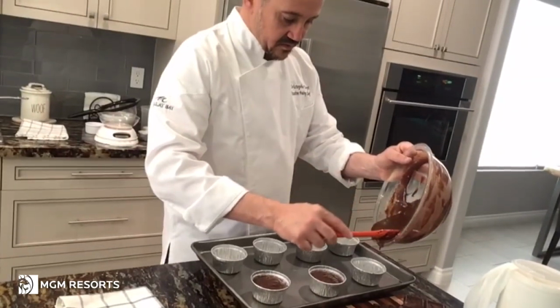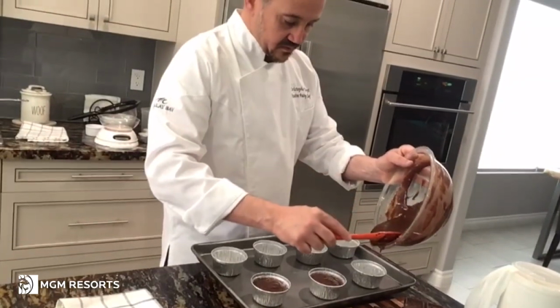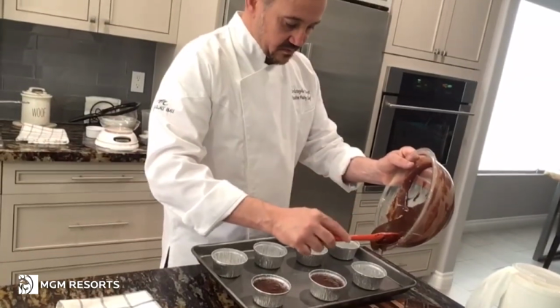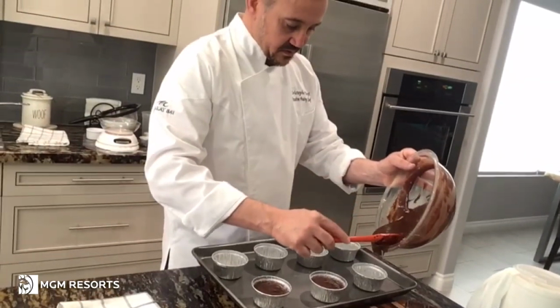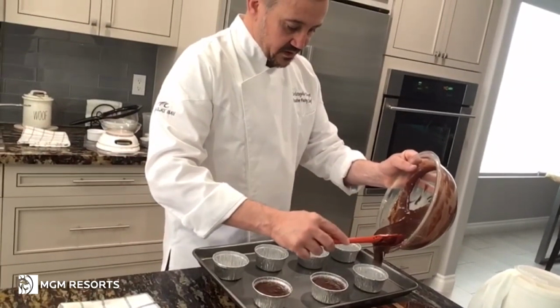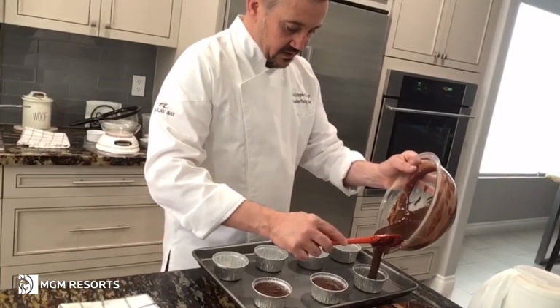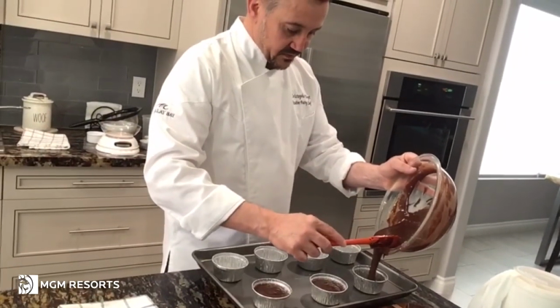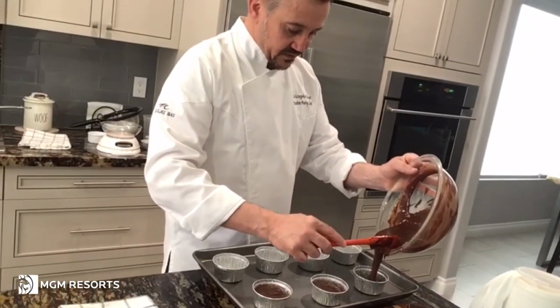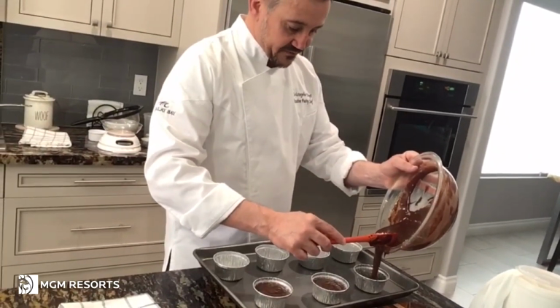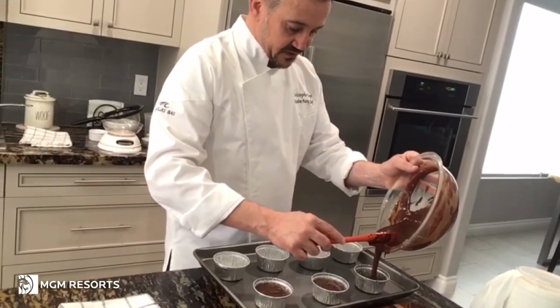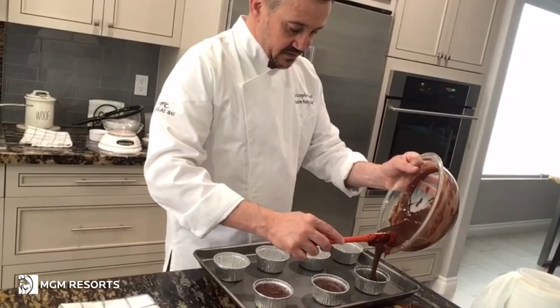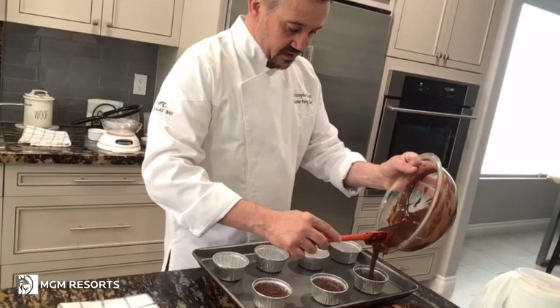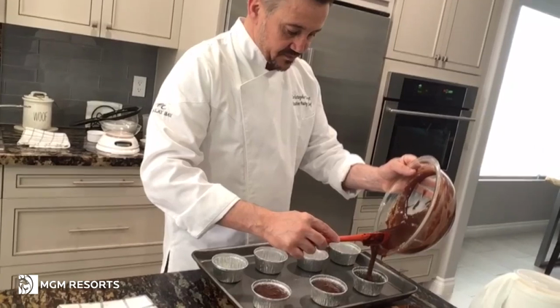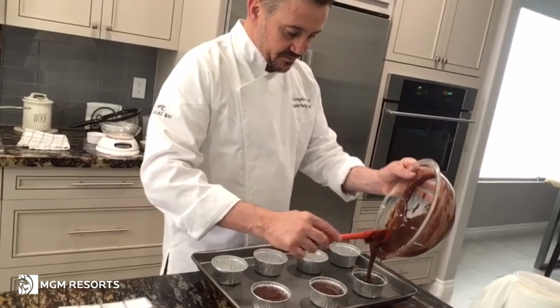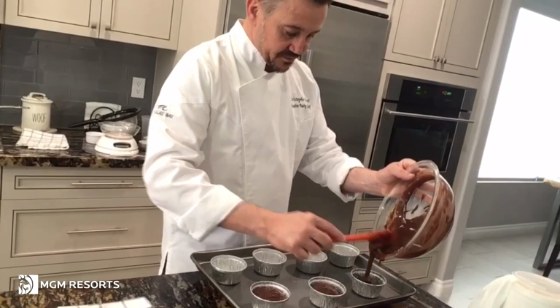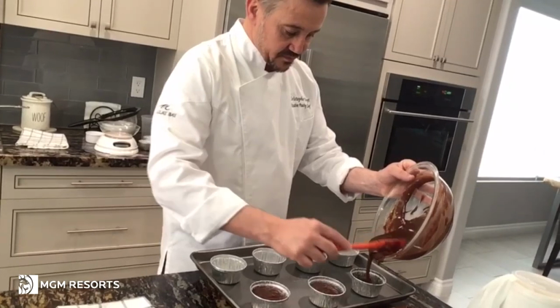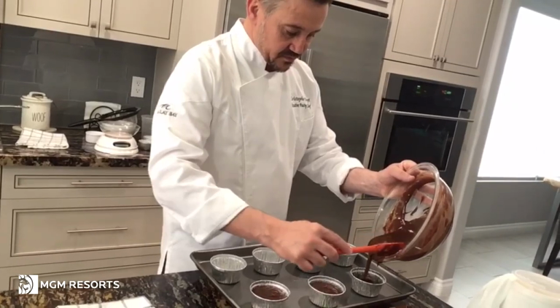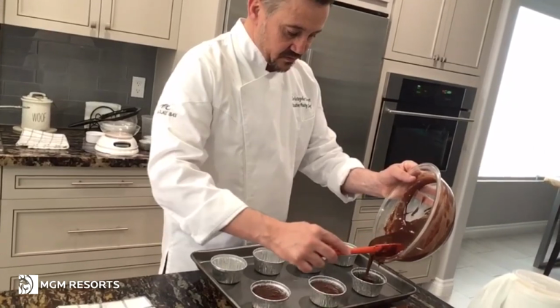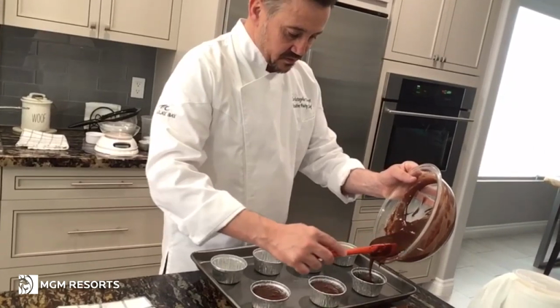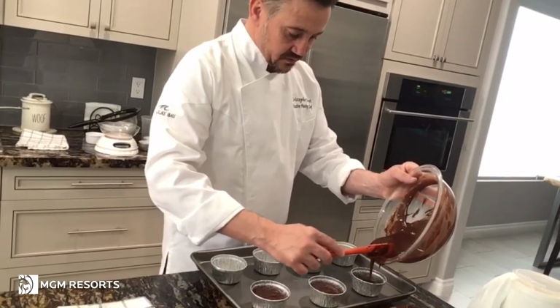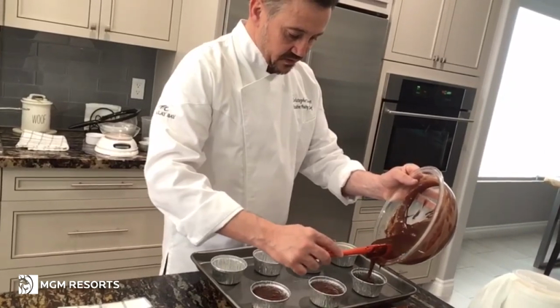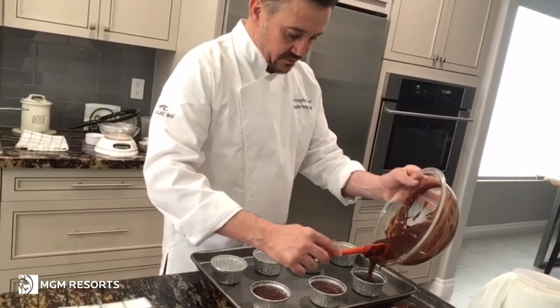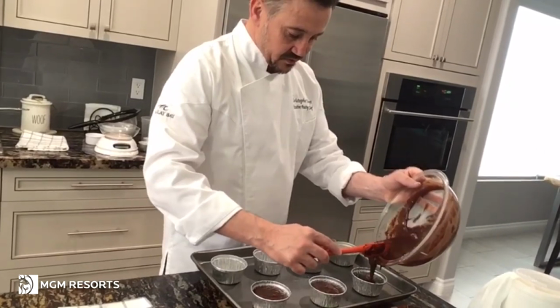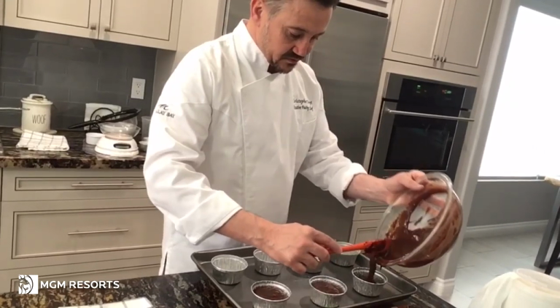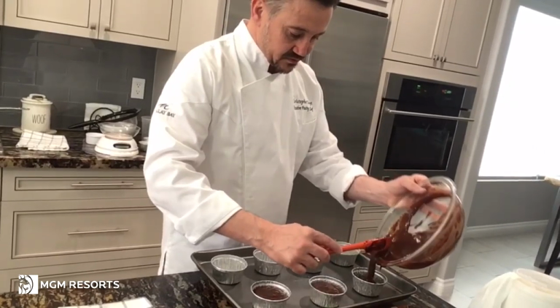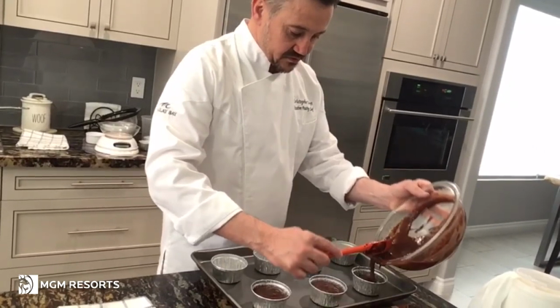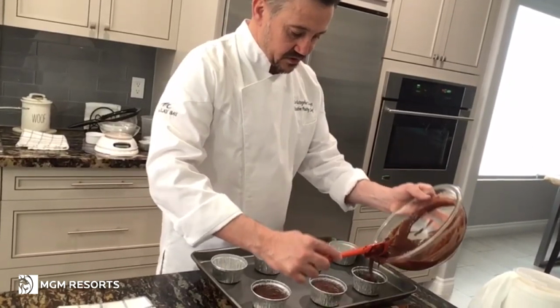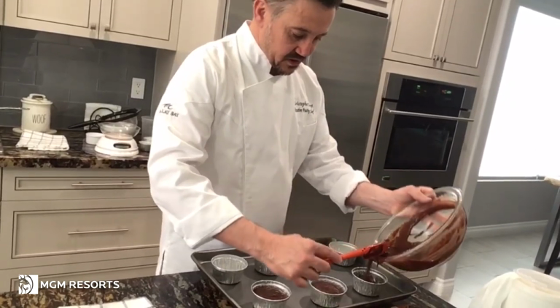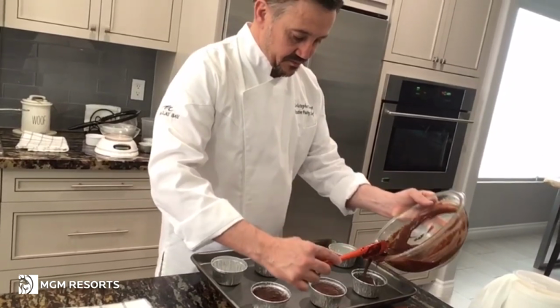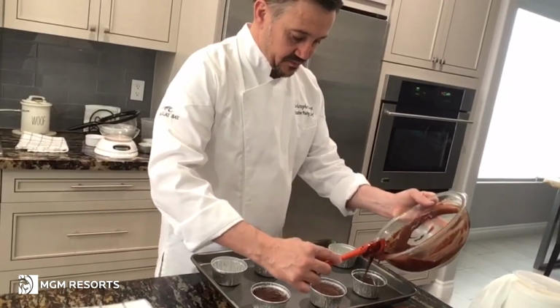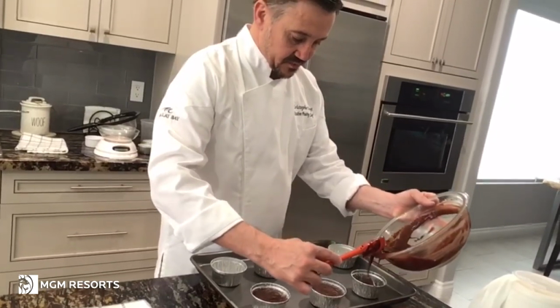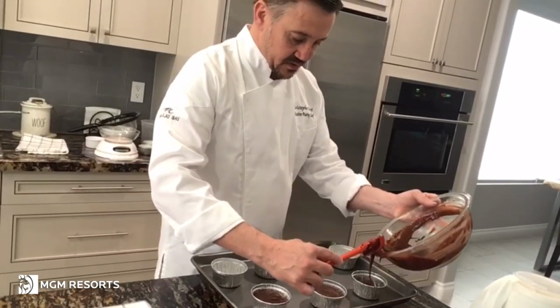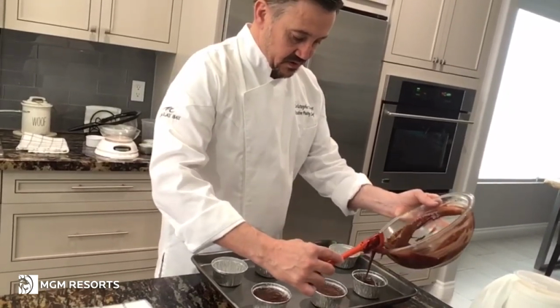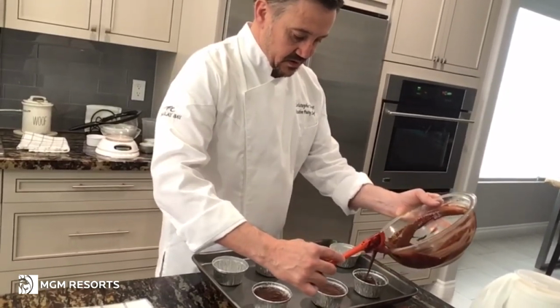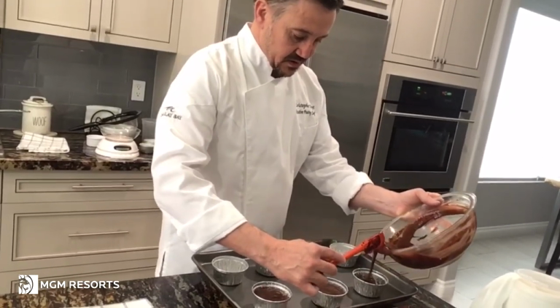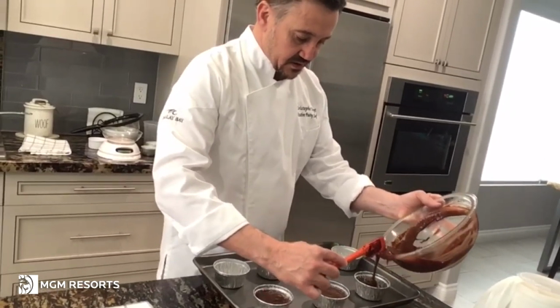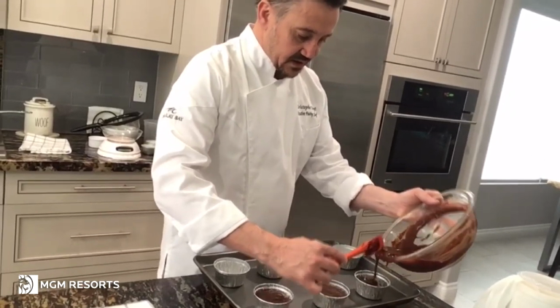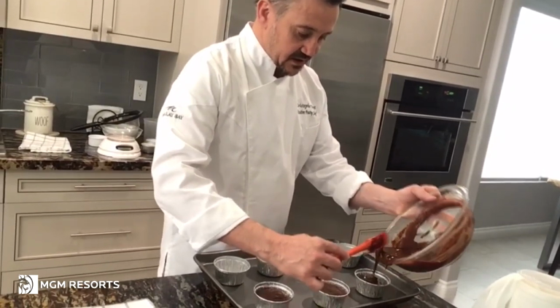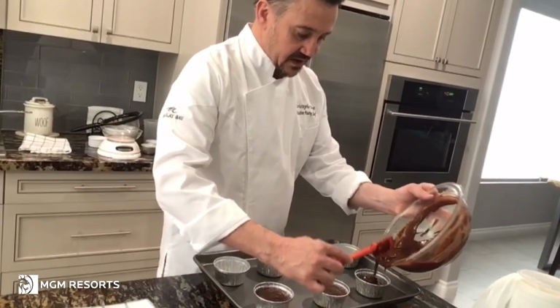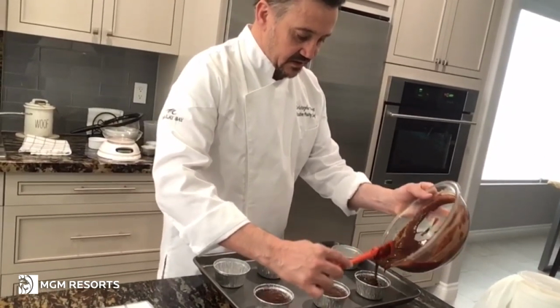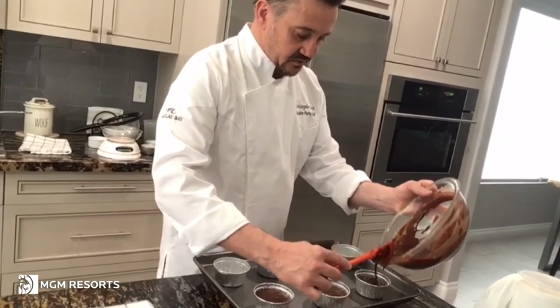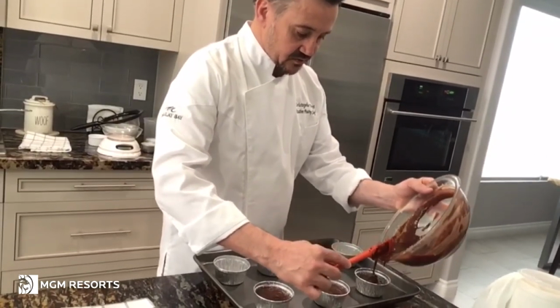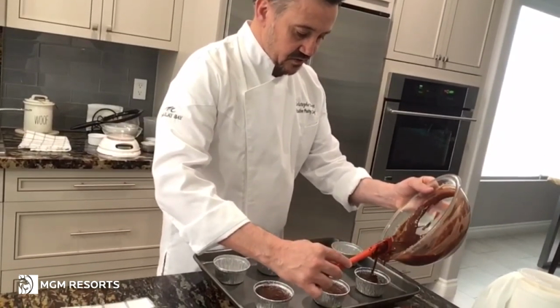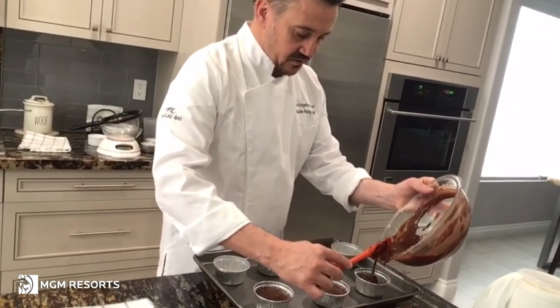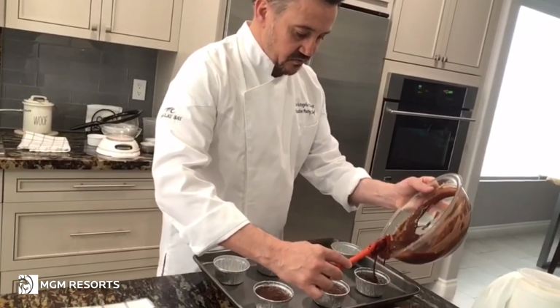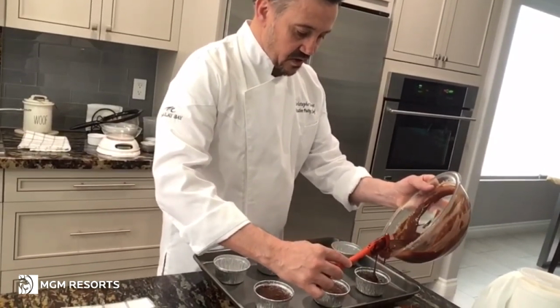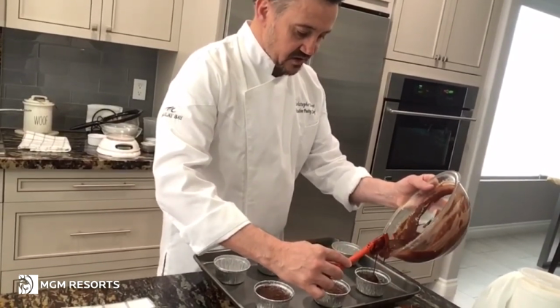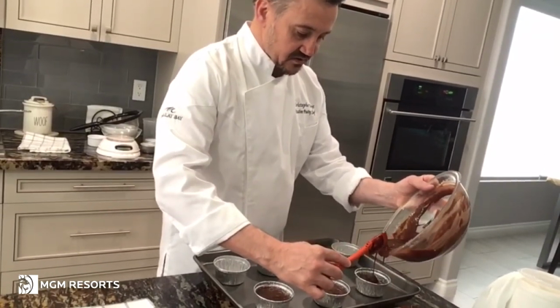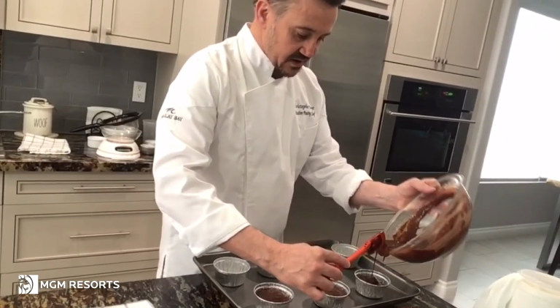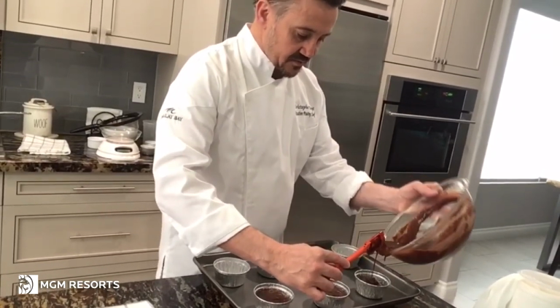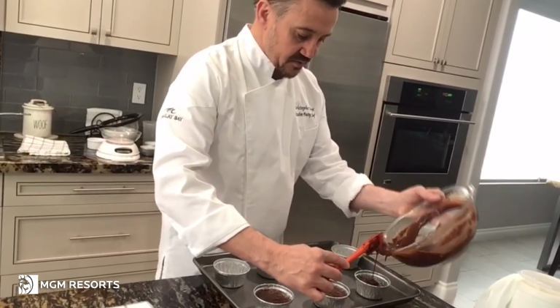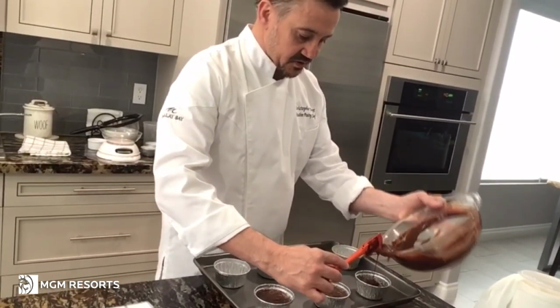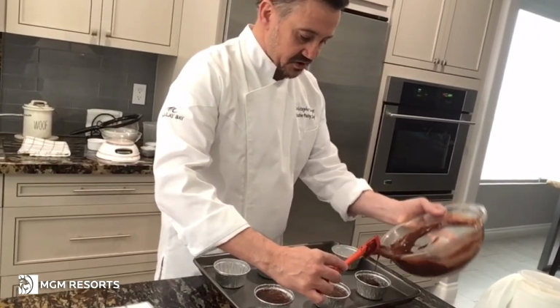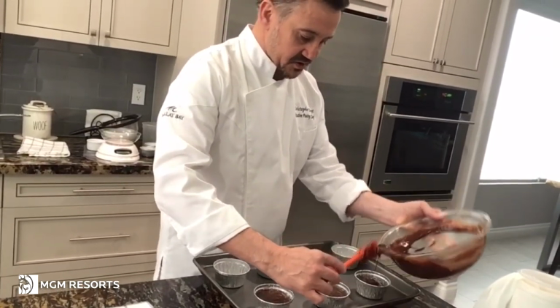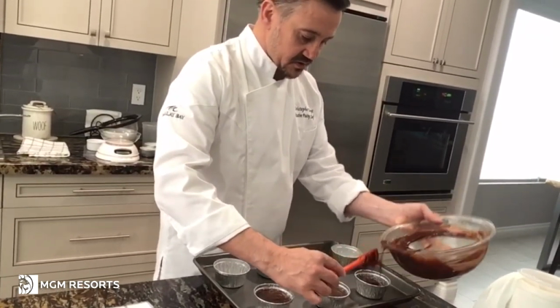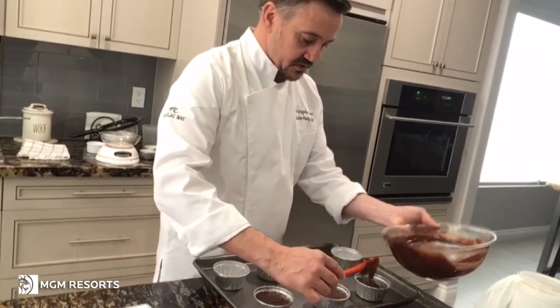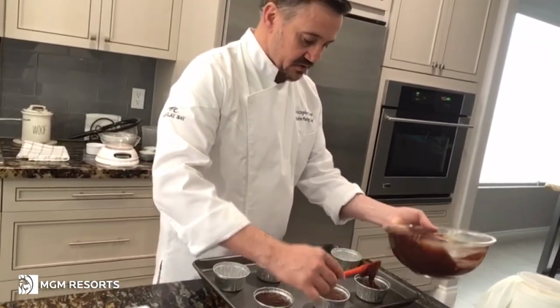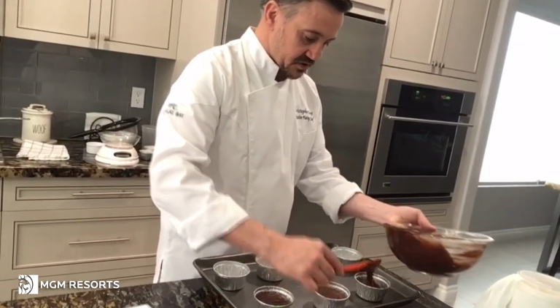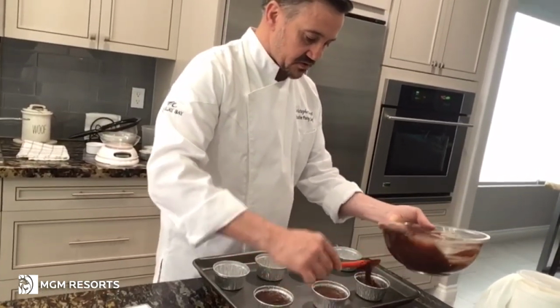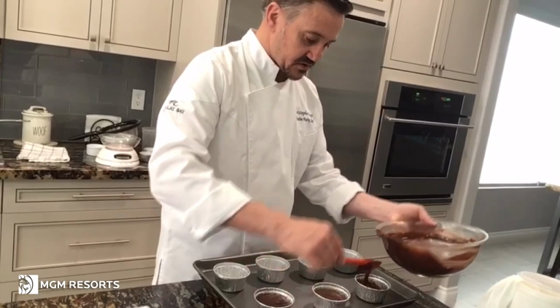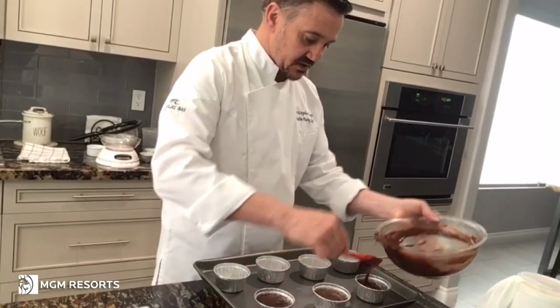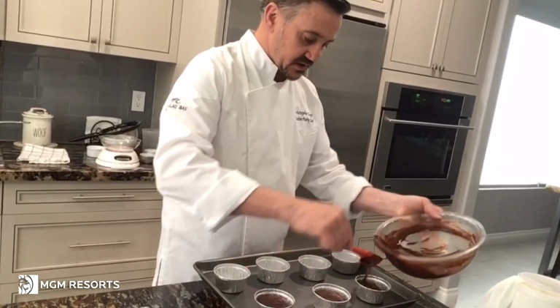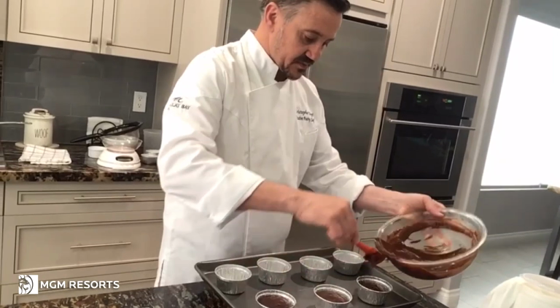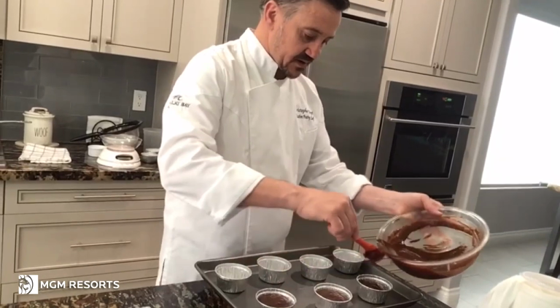We fill them up all the way, mostly to the top. This cake does not rise that much — just a little bit.